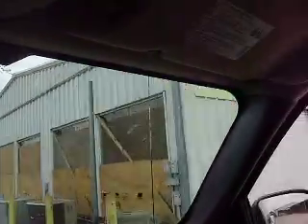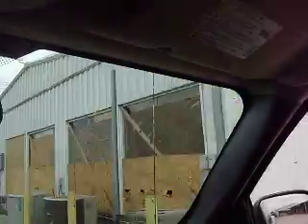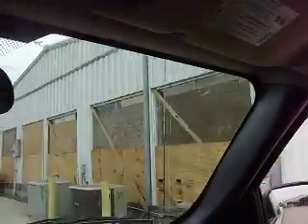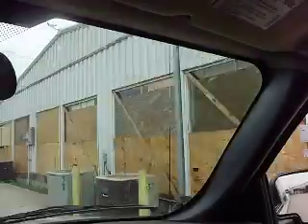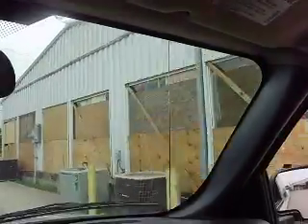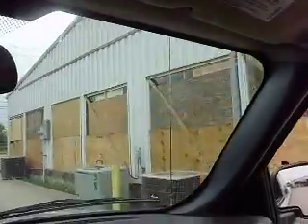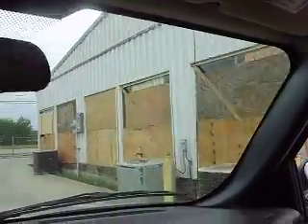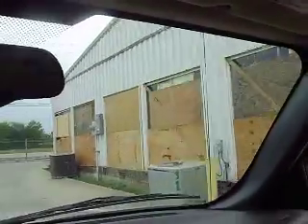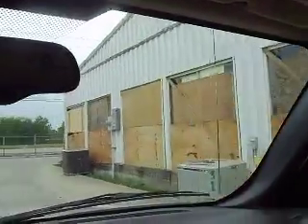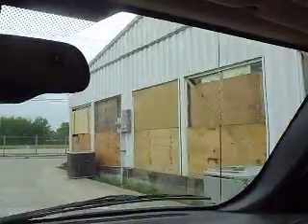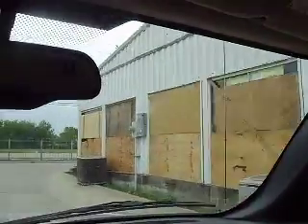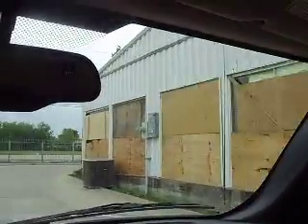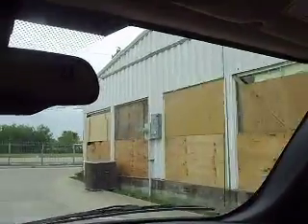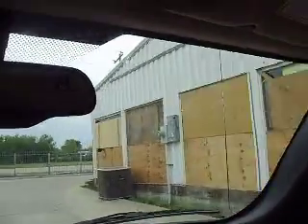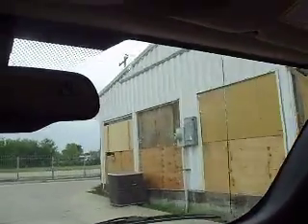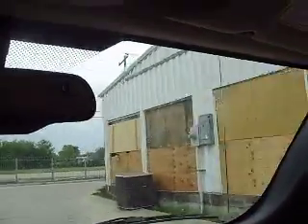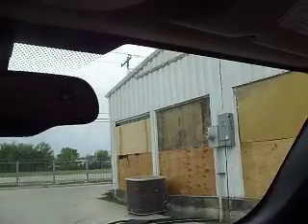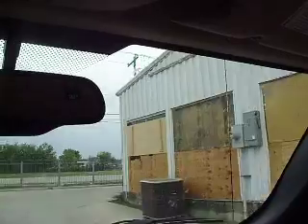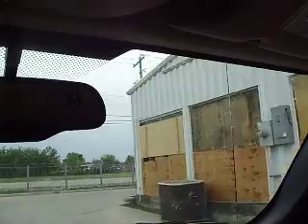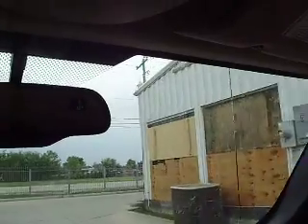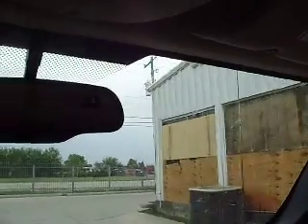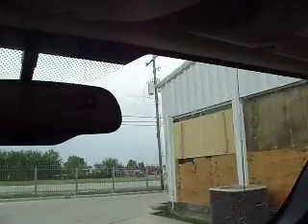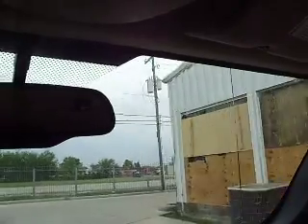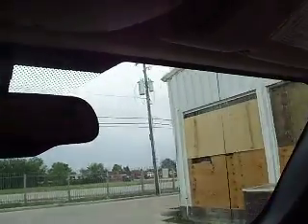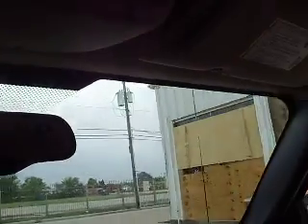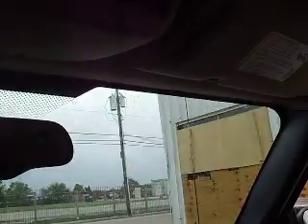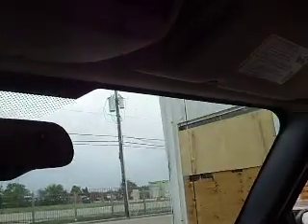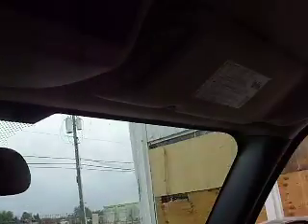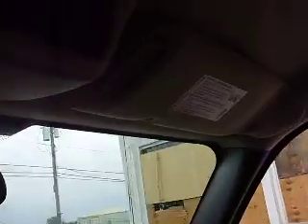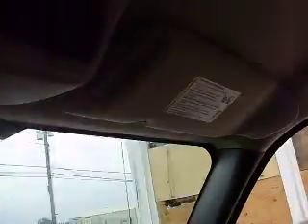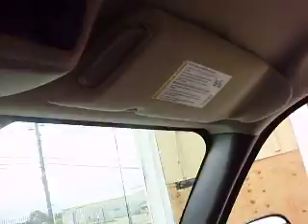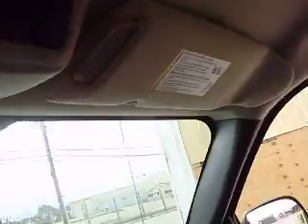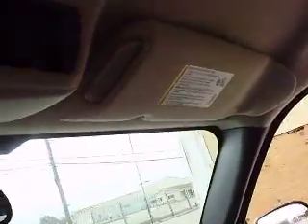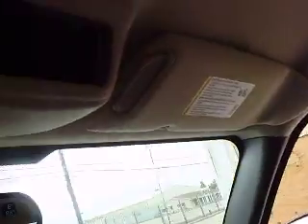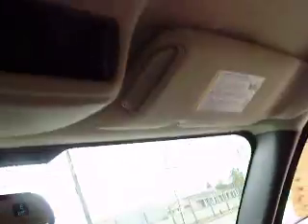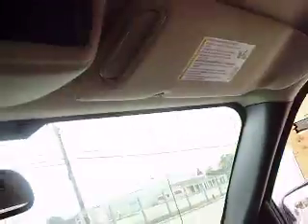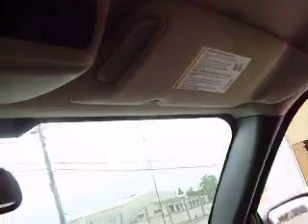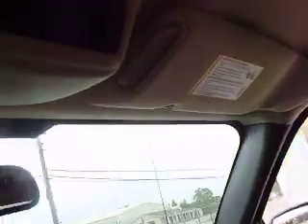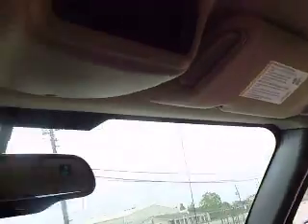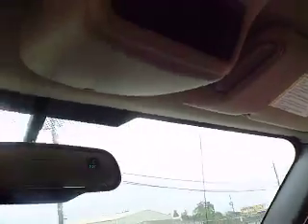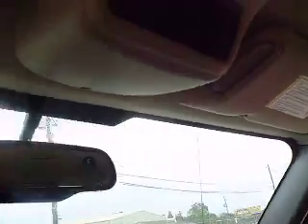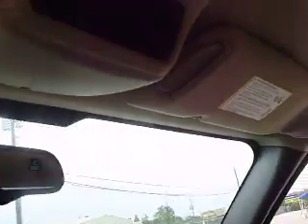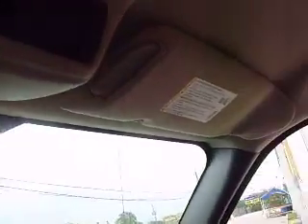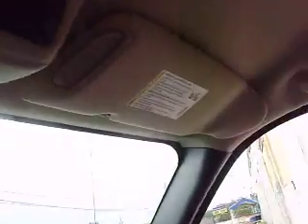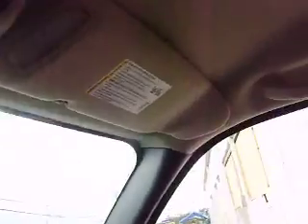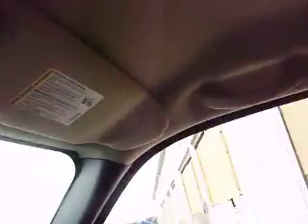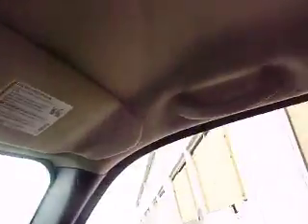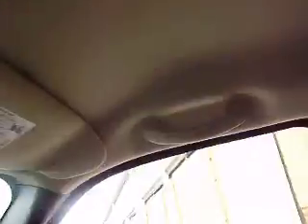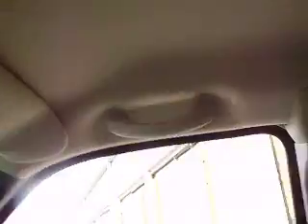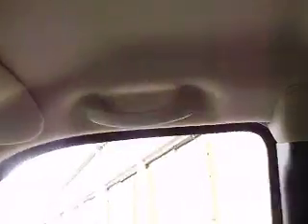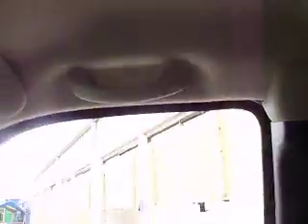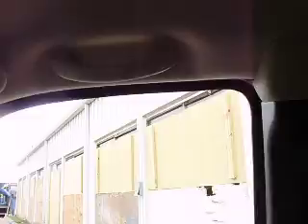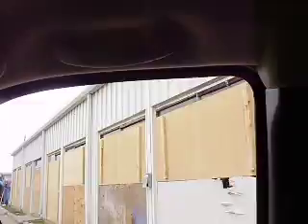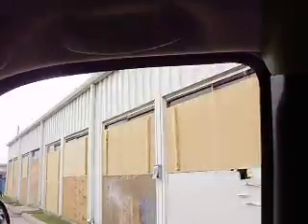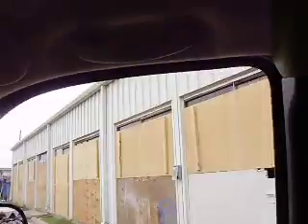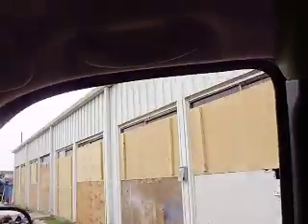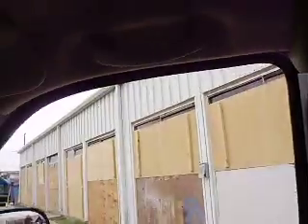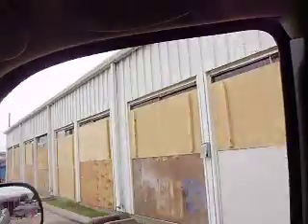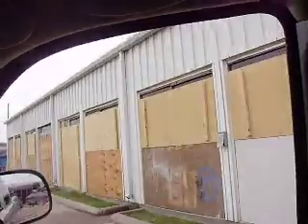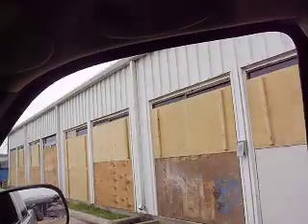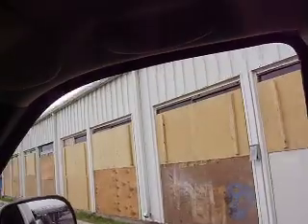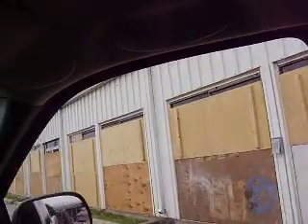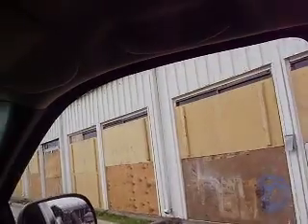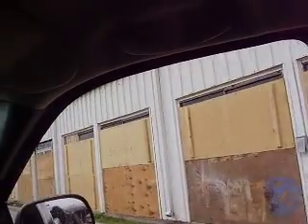This is a large furniture store, about 5,000 square feet. They came and boarded their windows up for this.